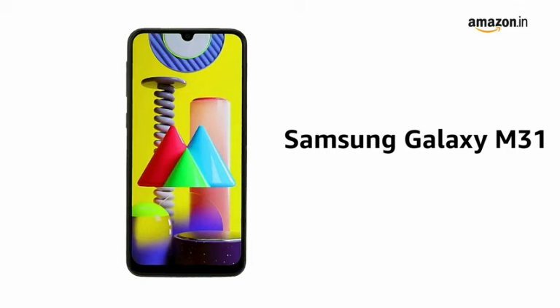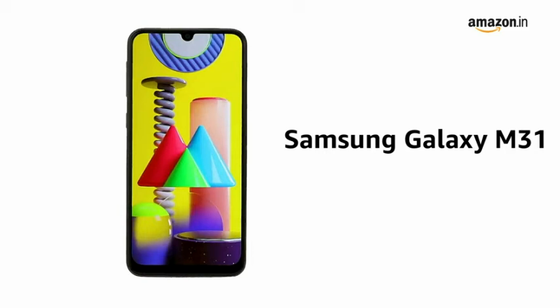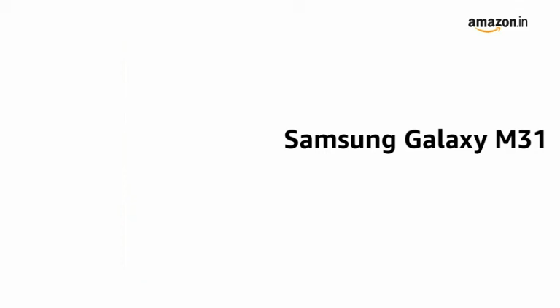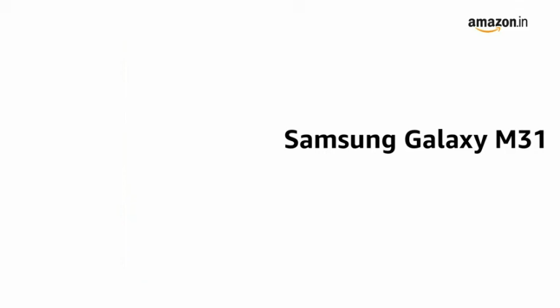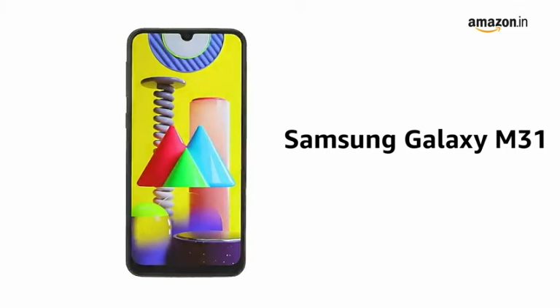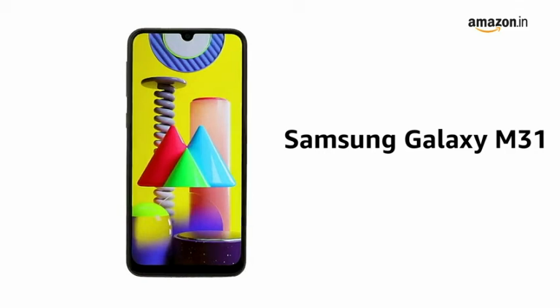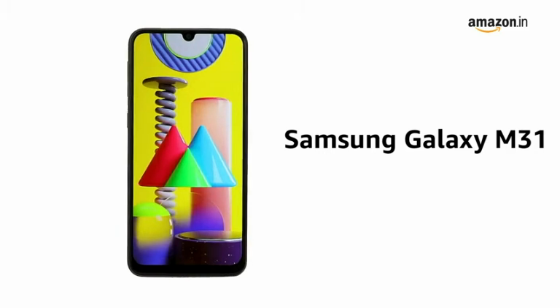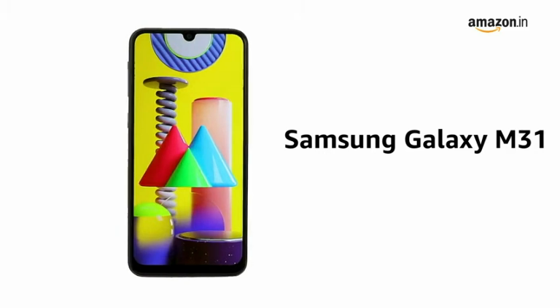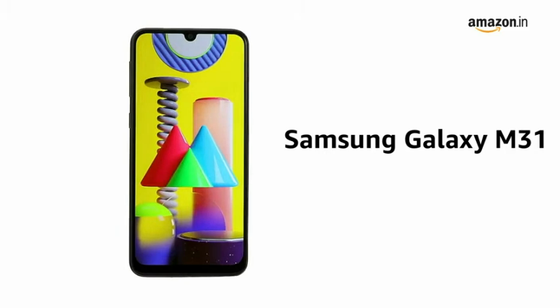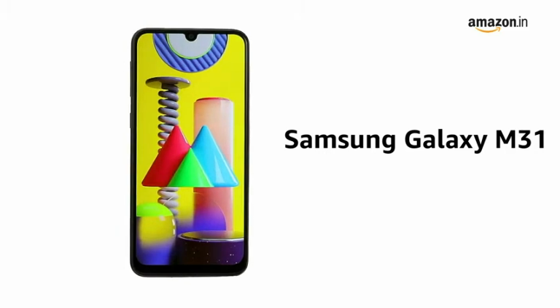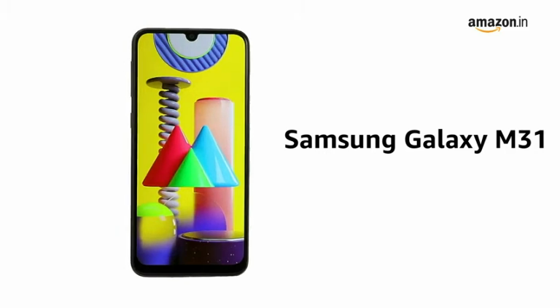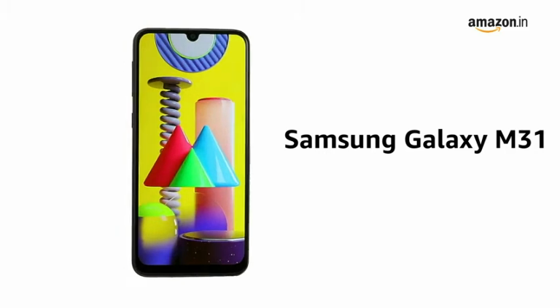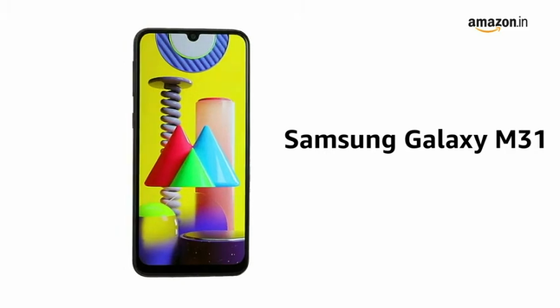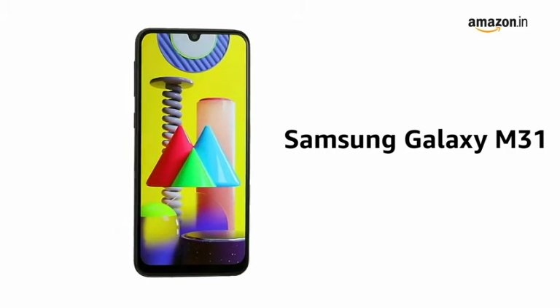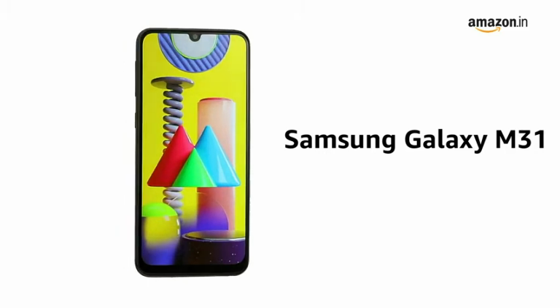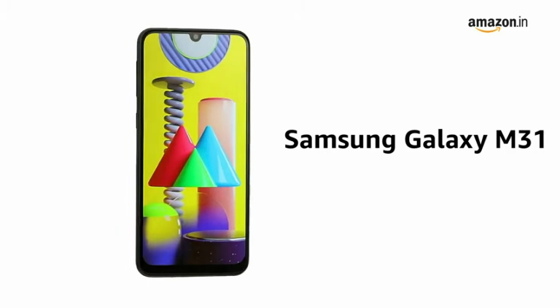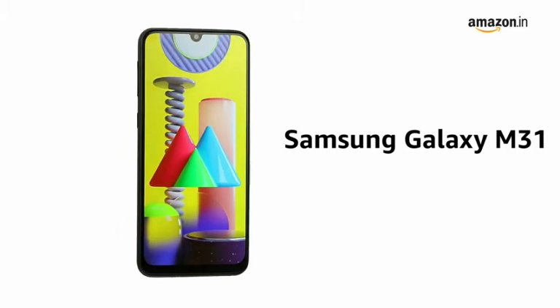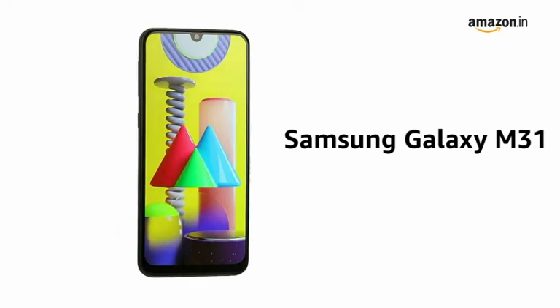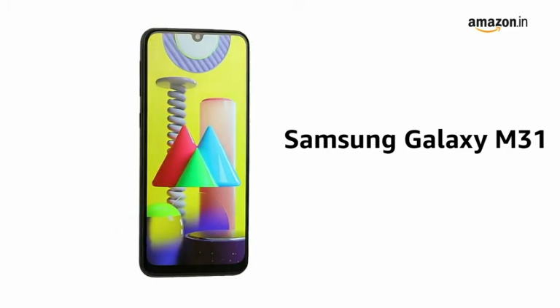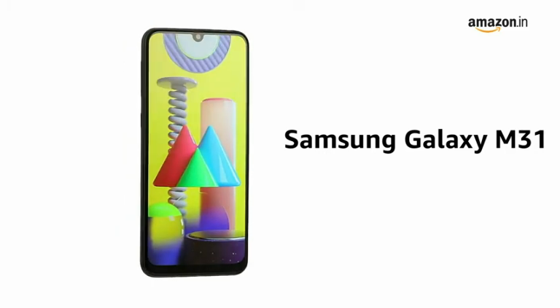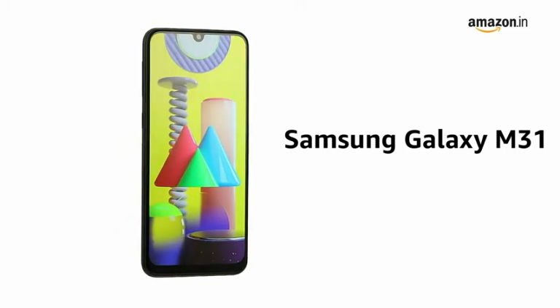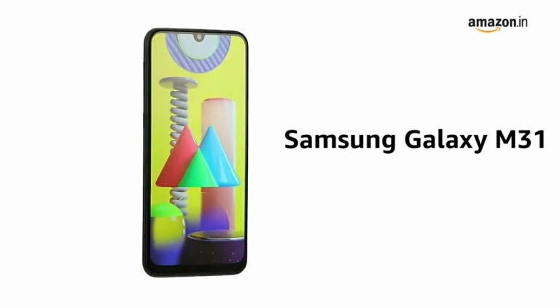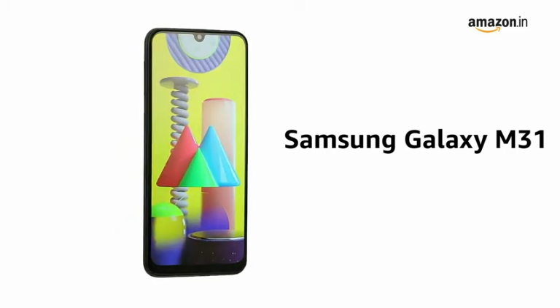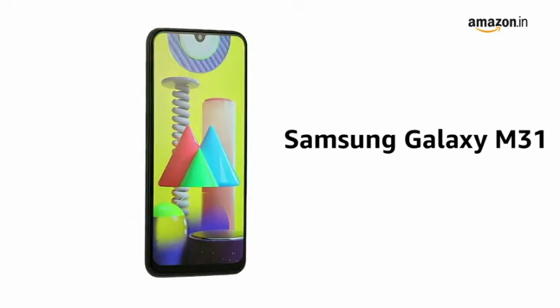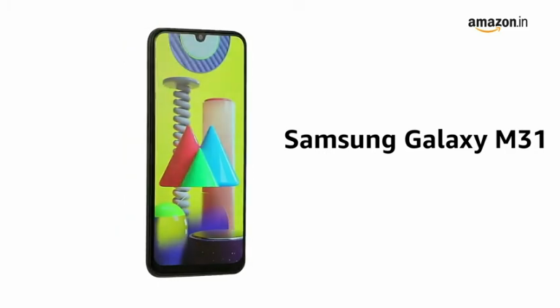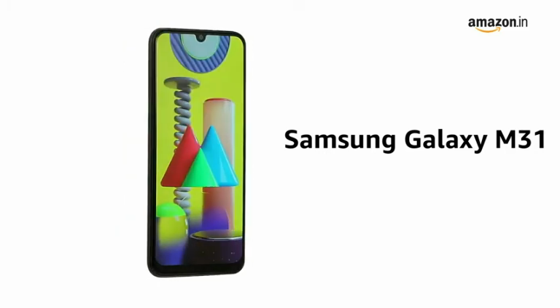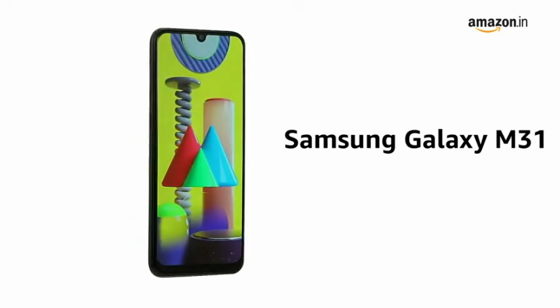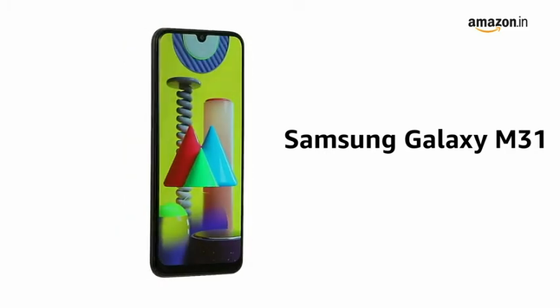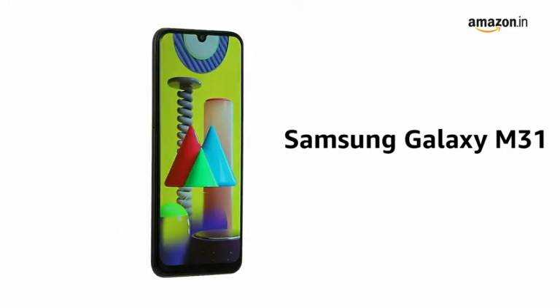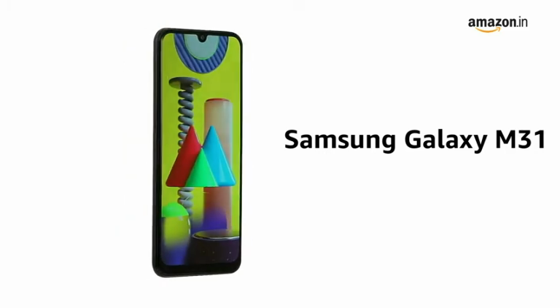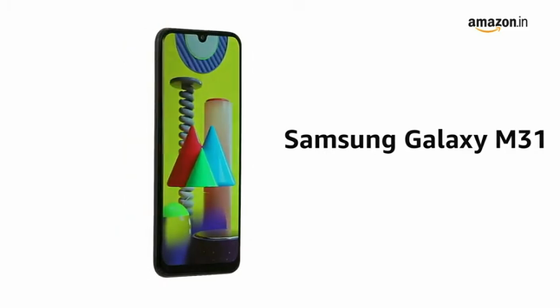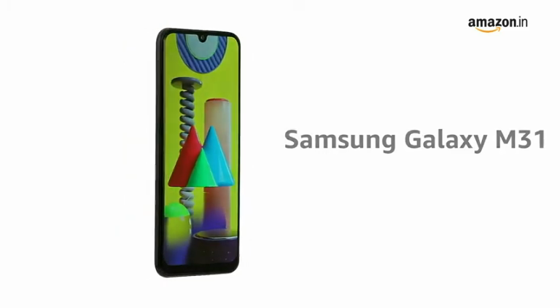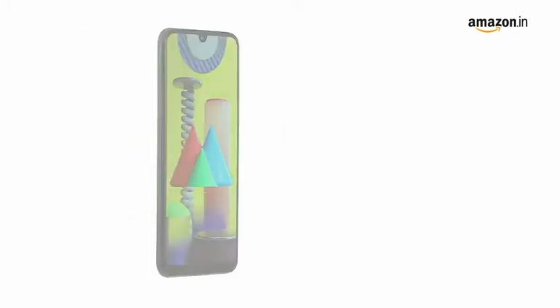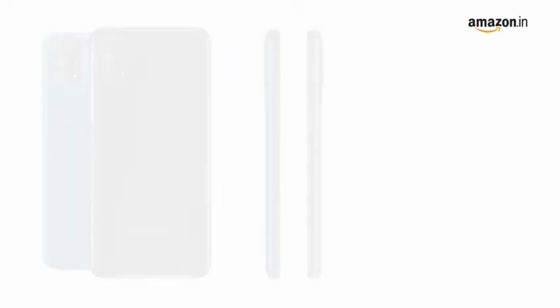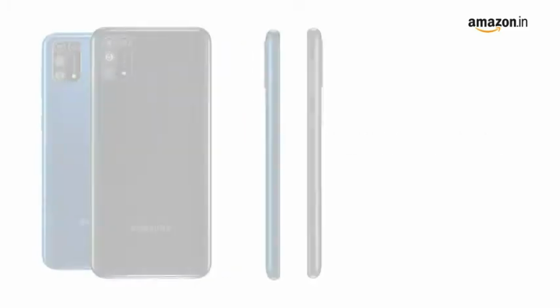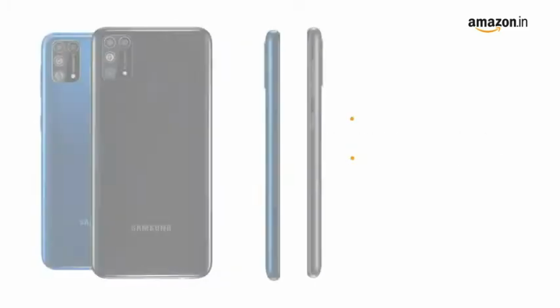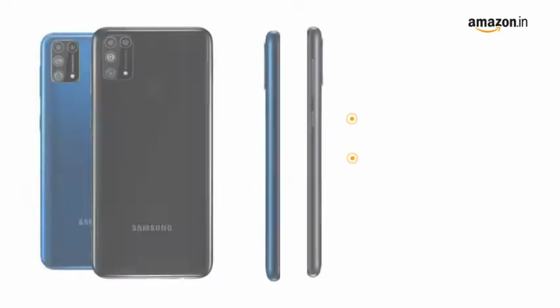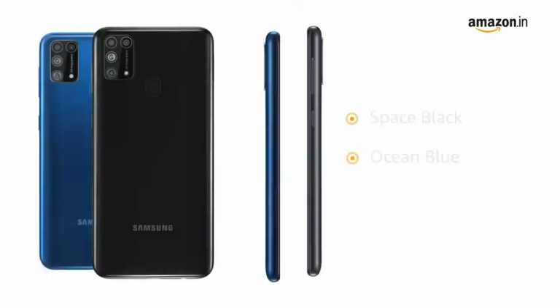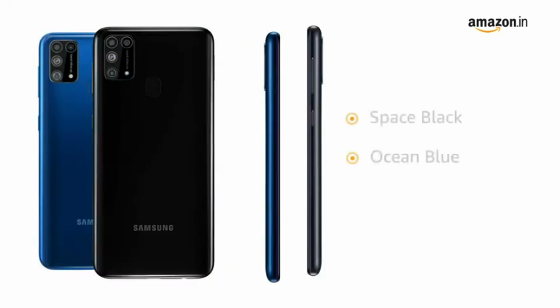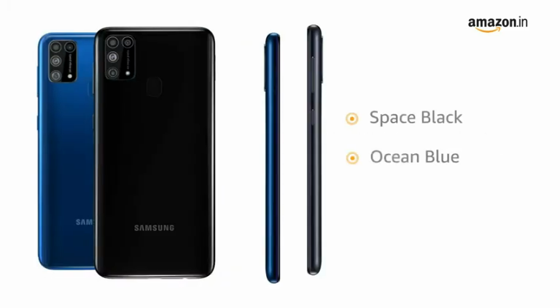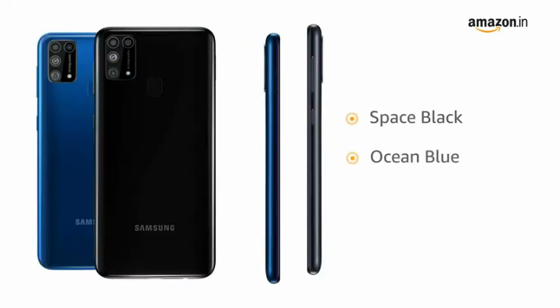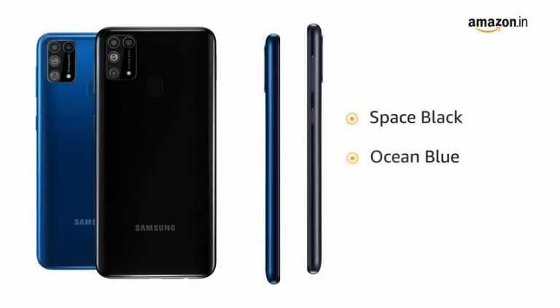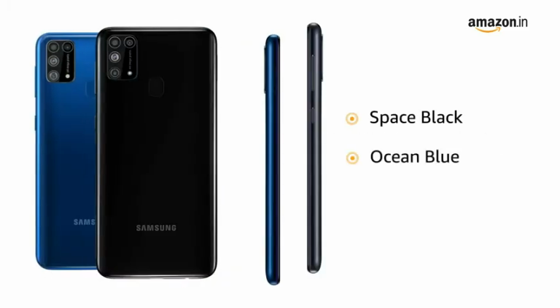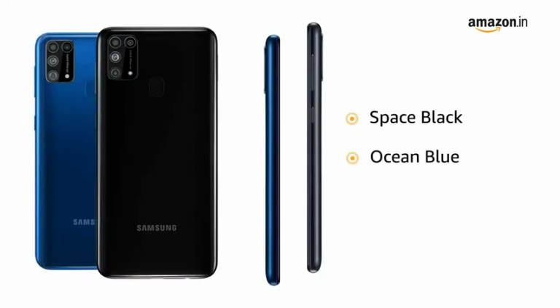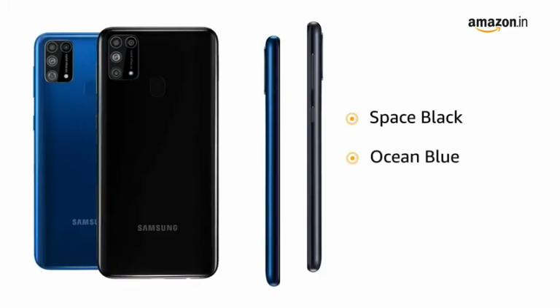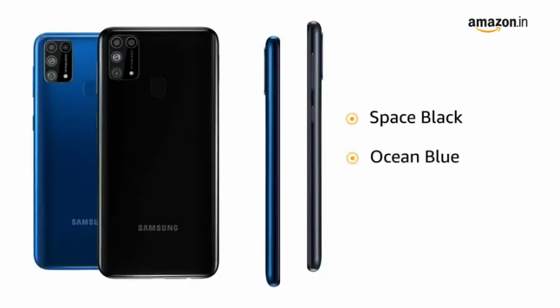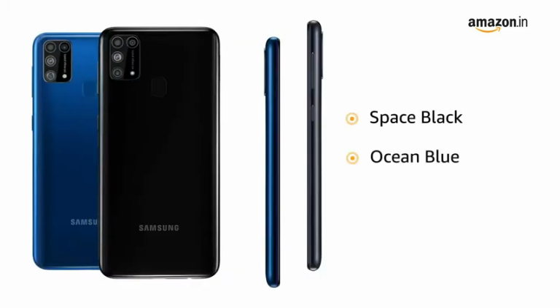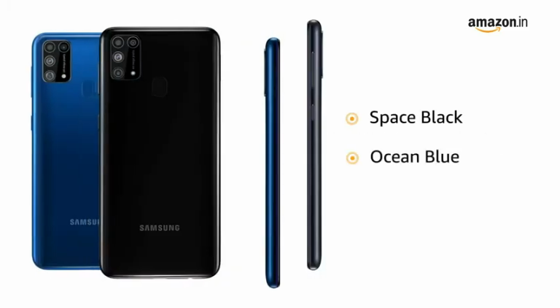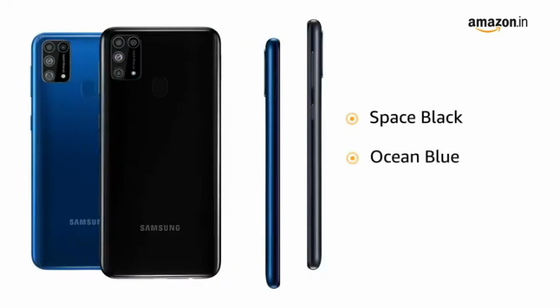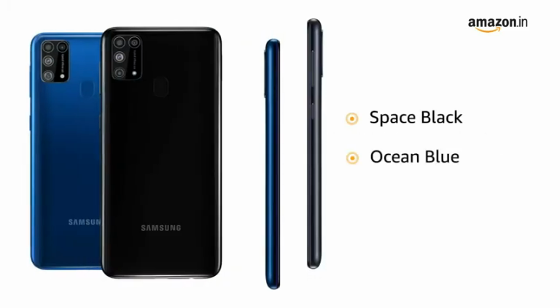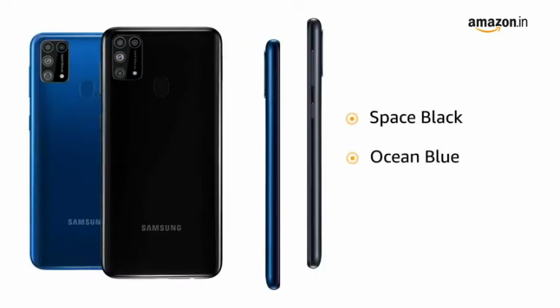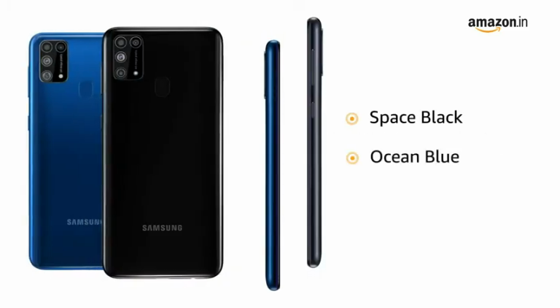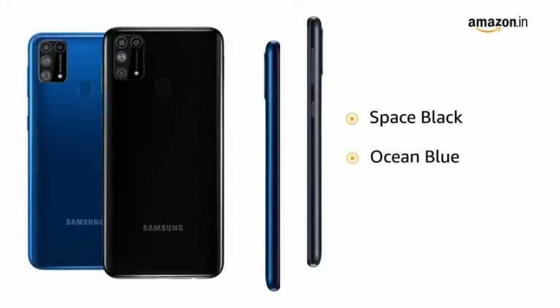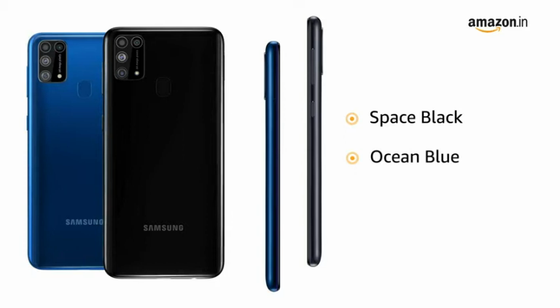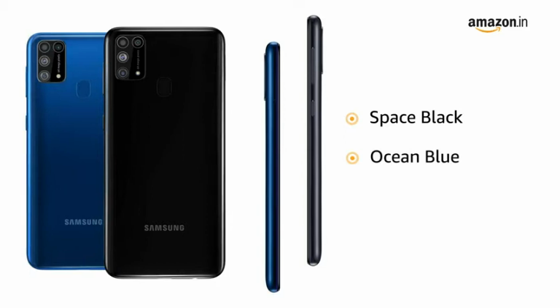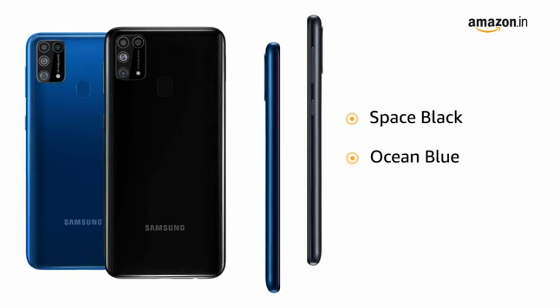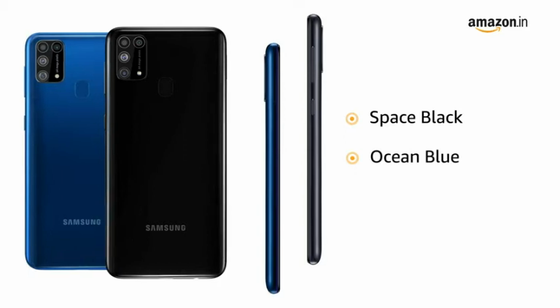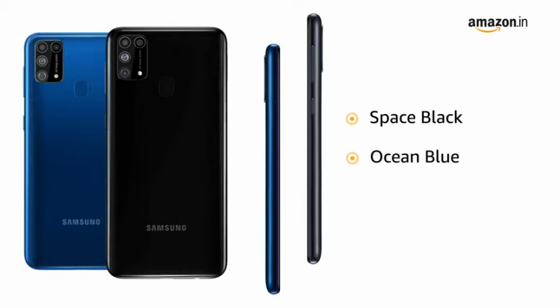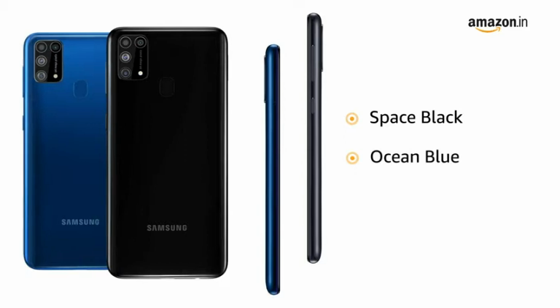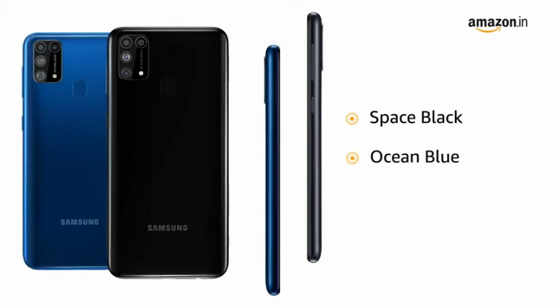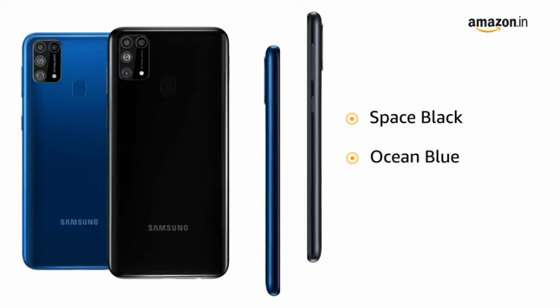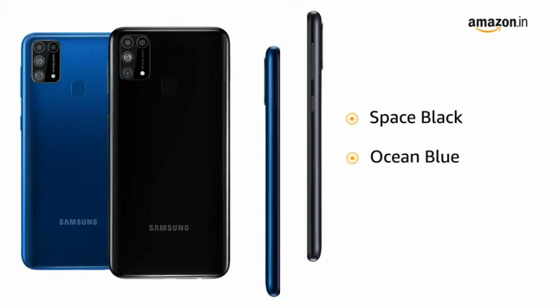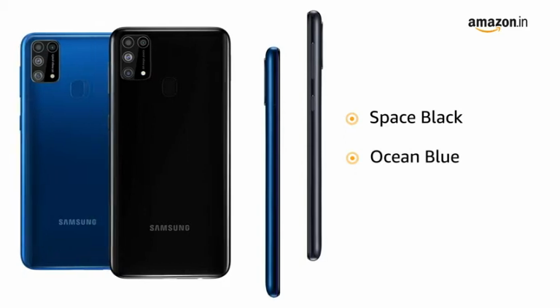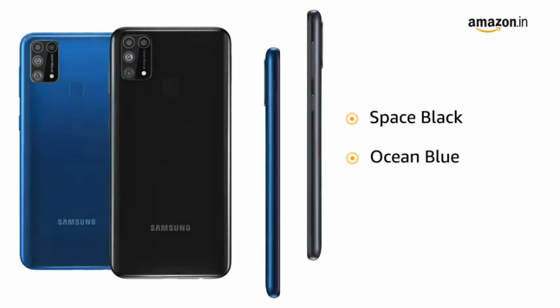Presenting the Samsung Galaxy M31. It comes in Space Black and Ocean Blue colours.